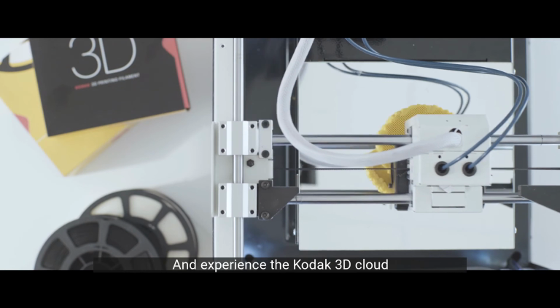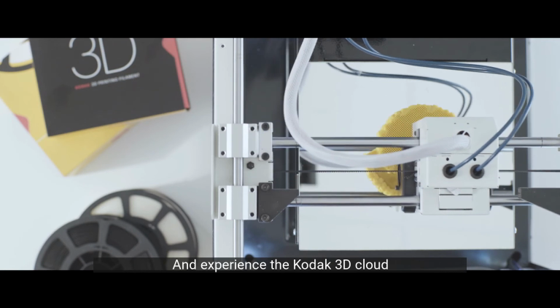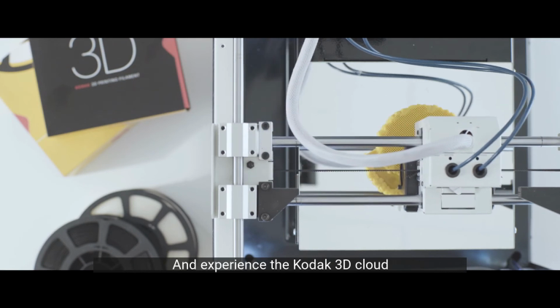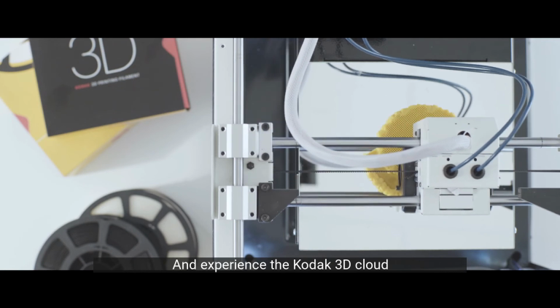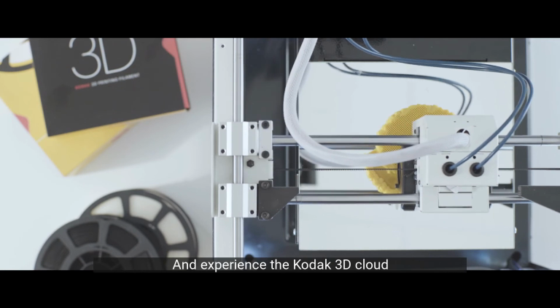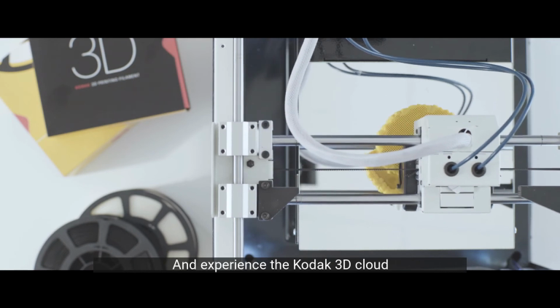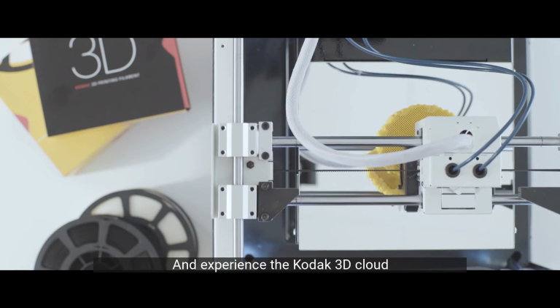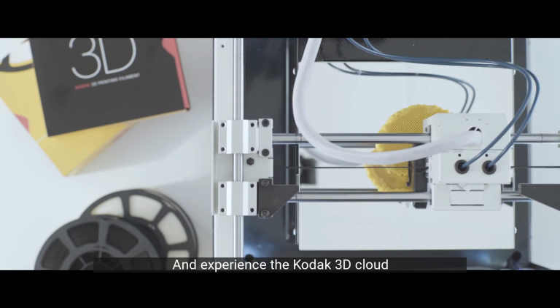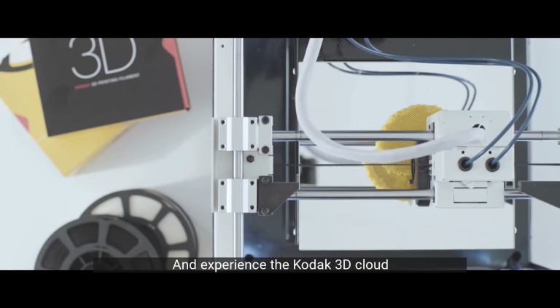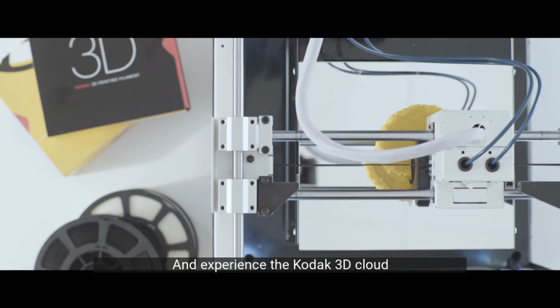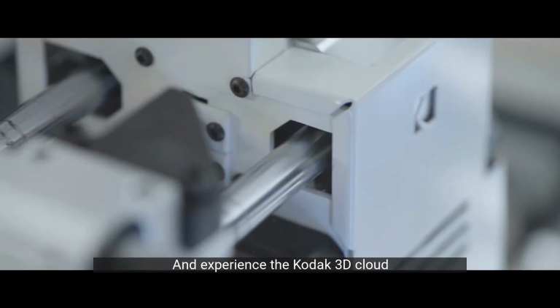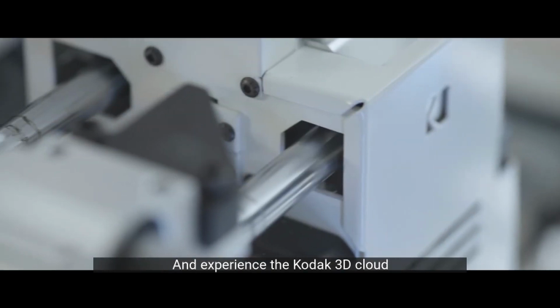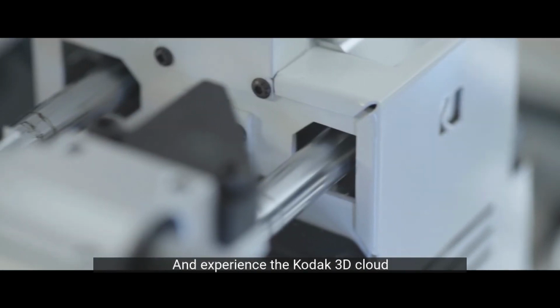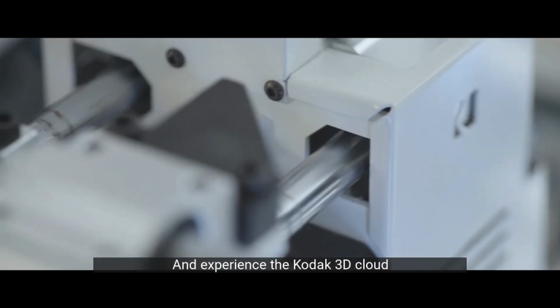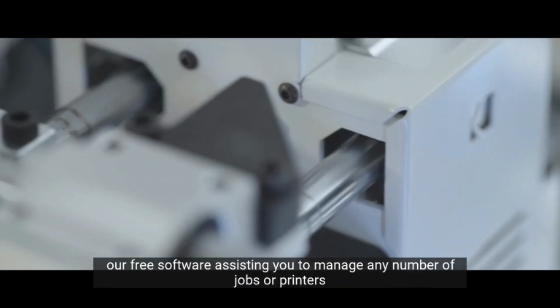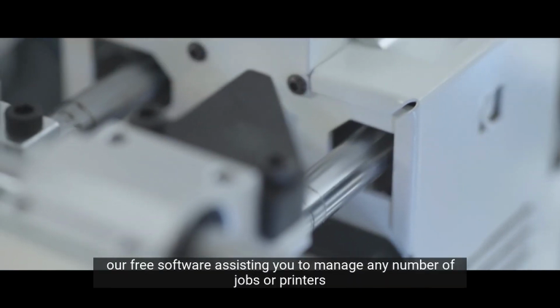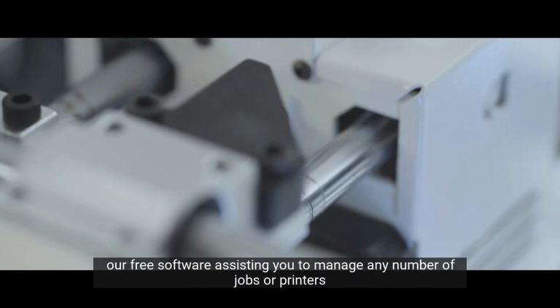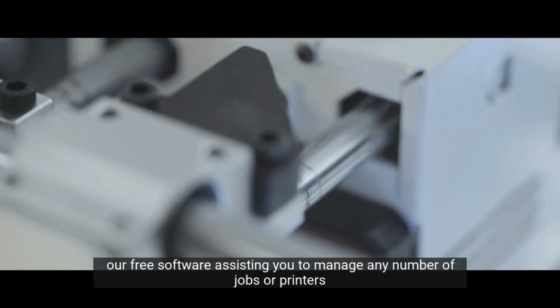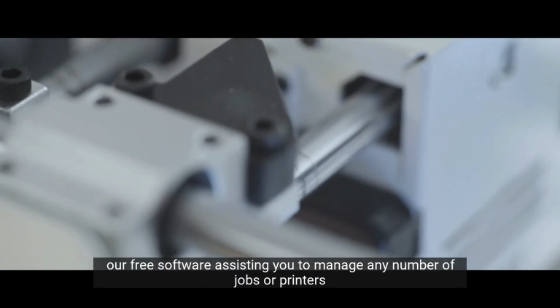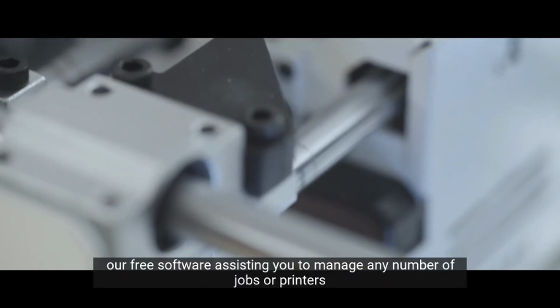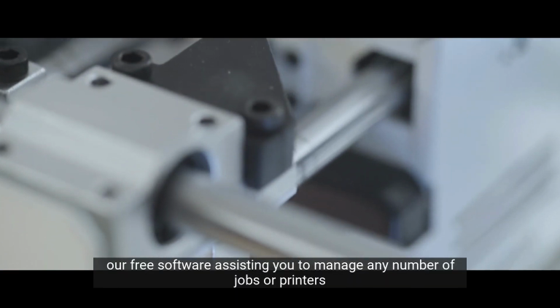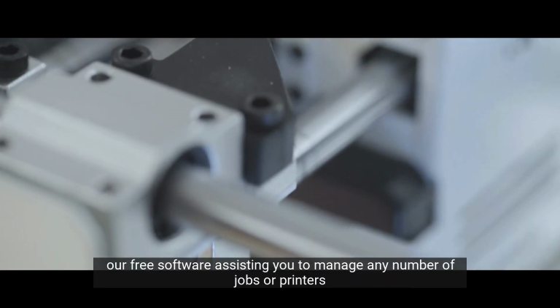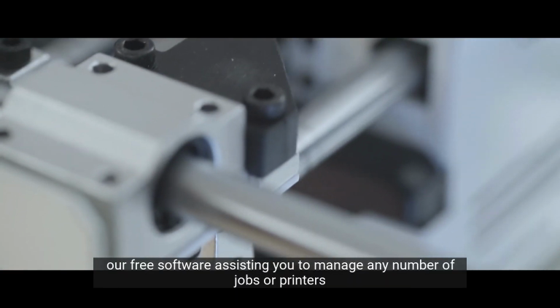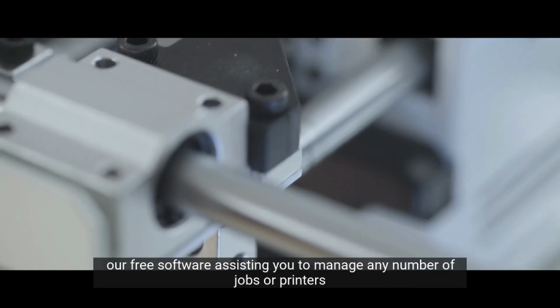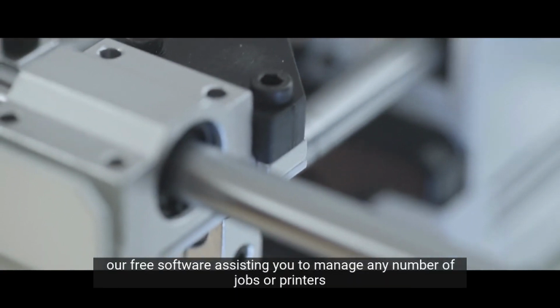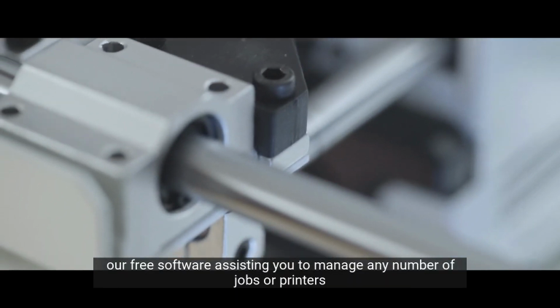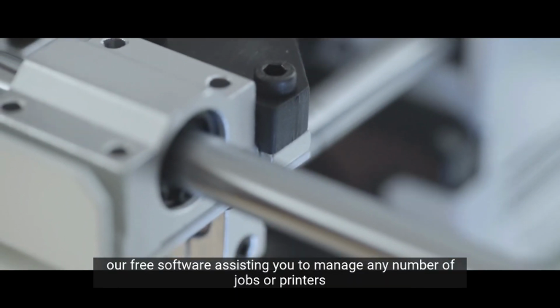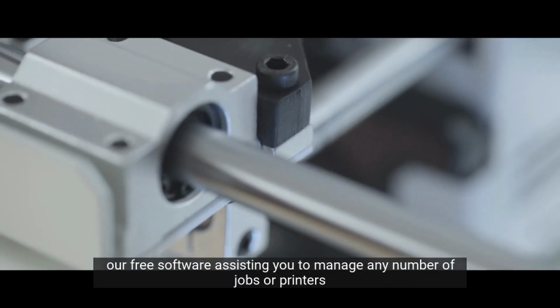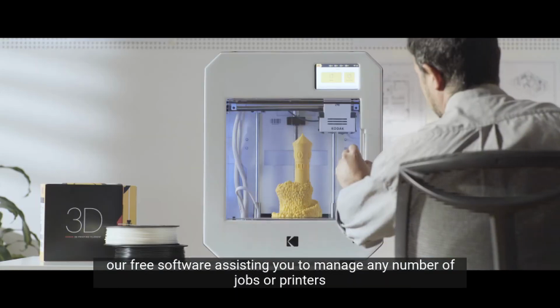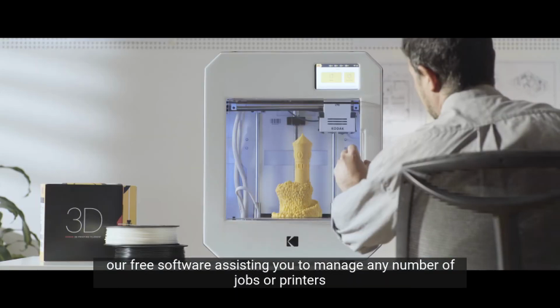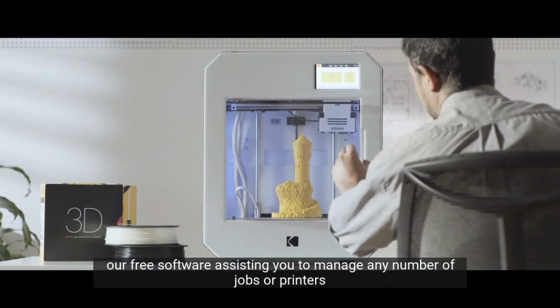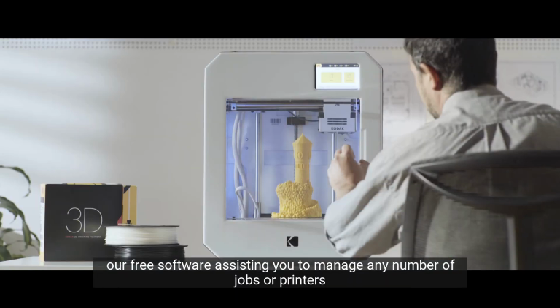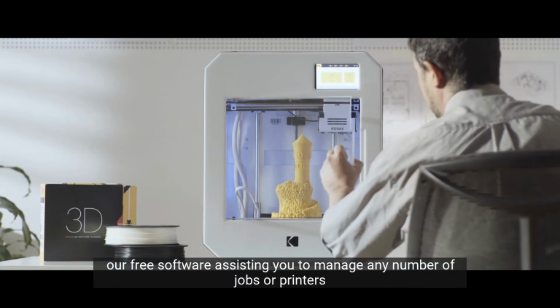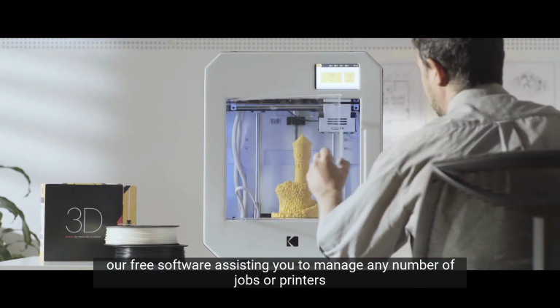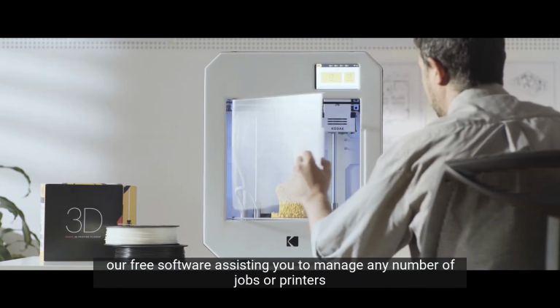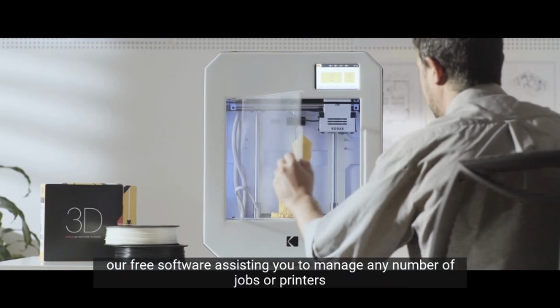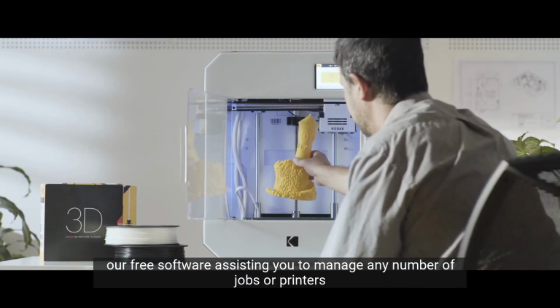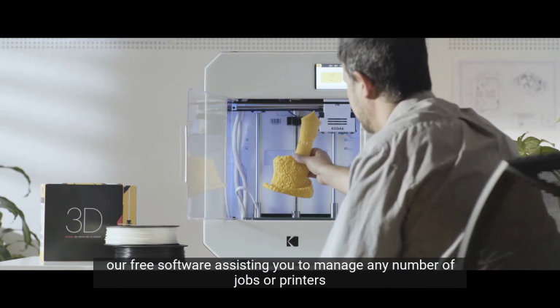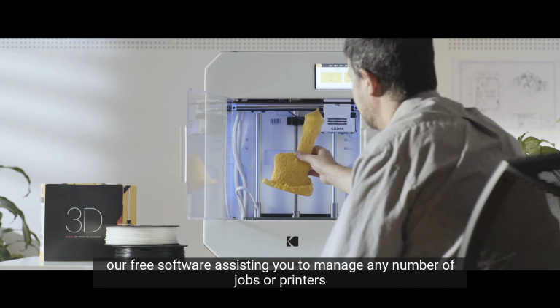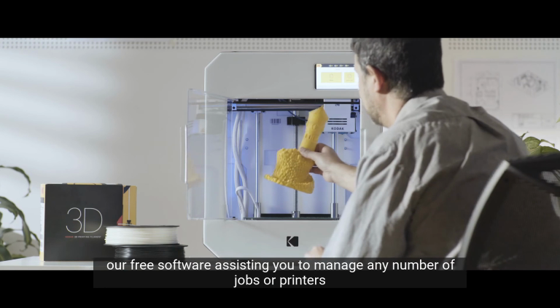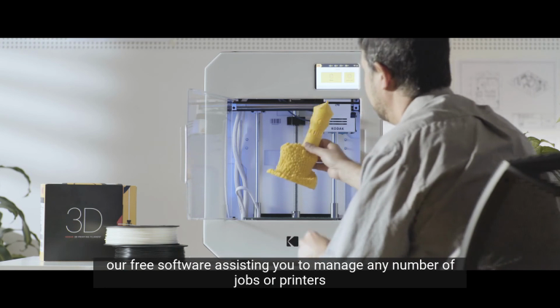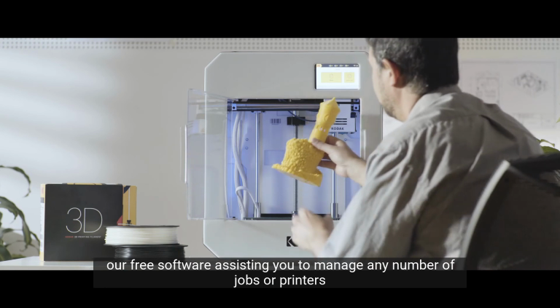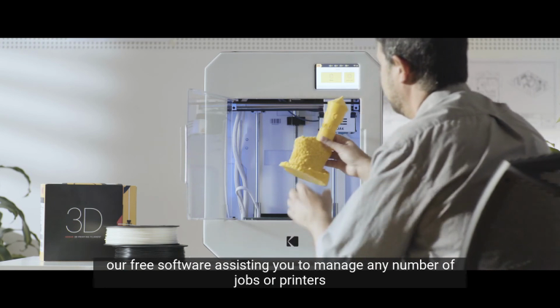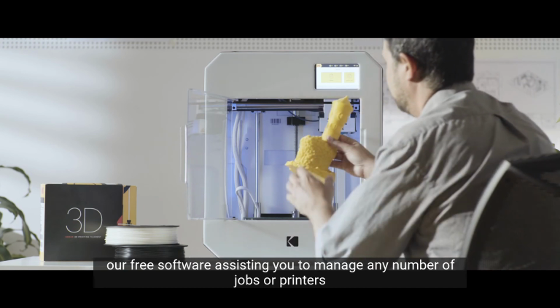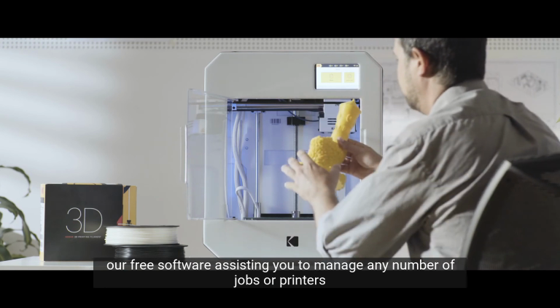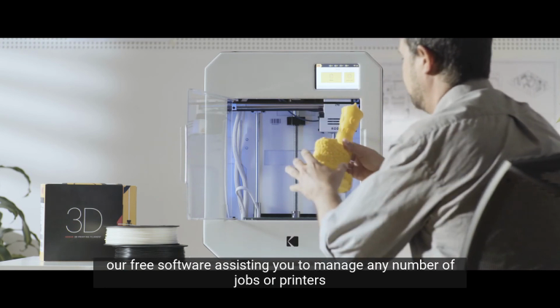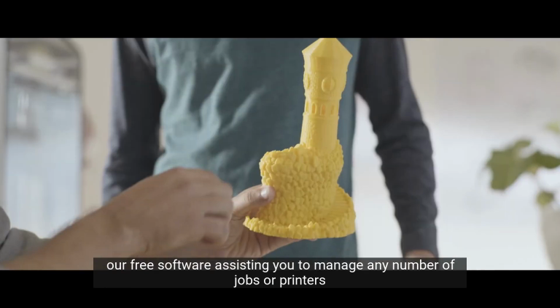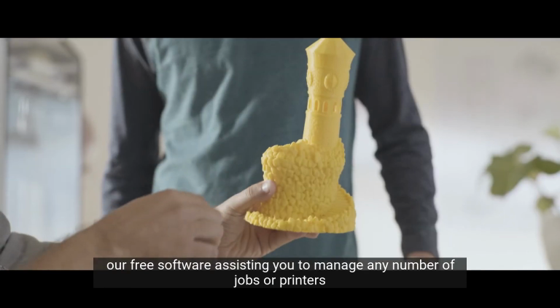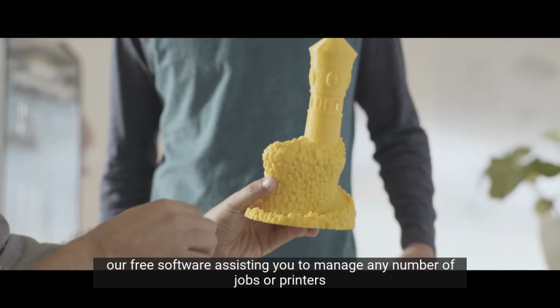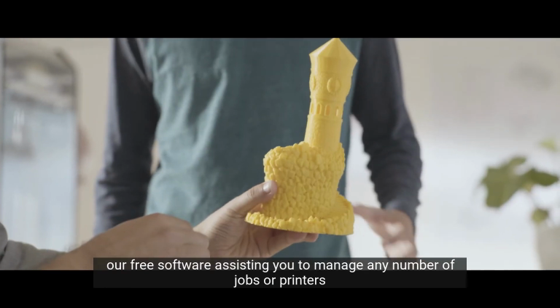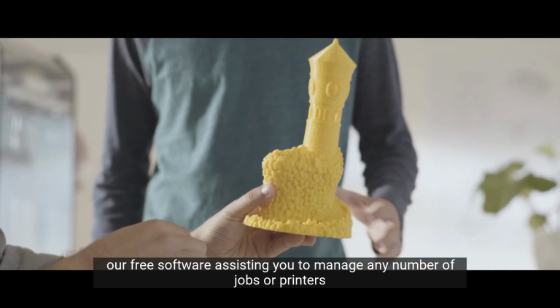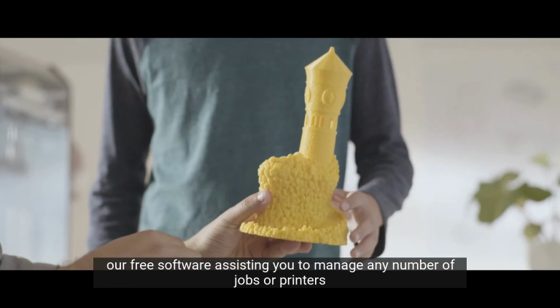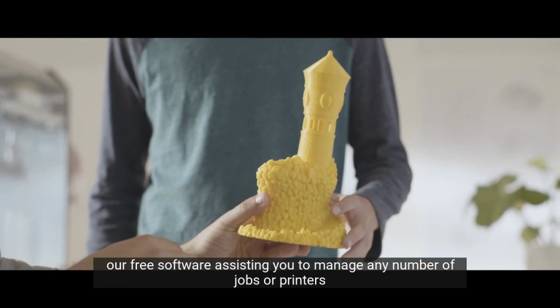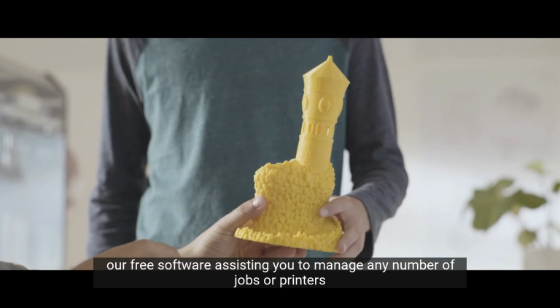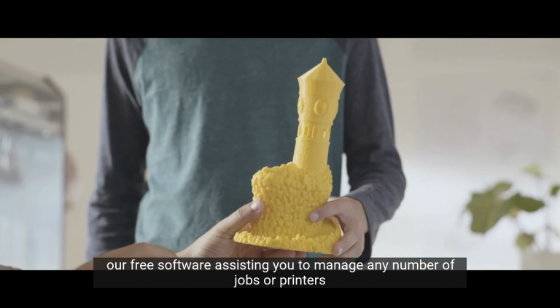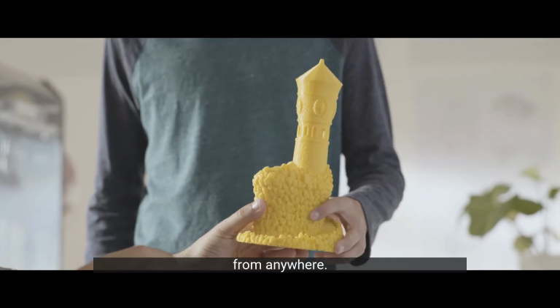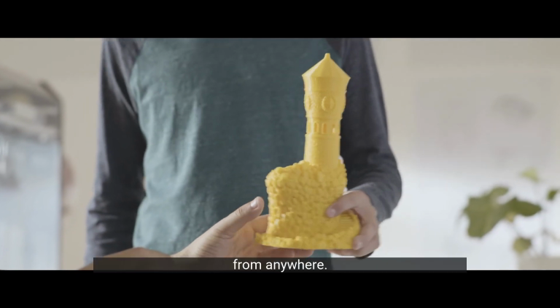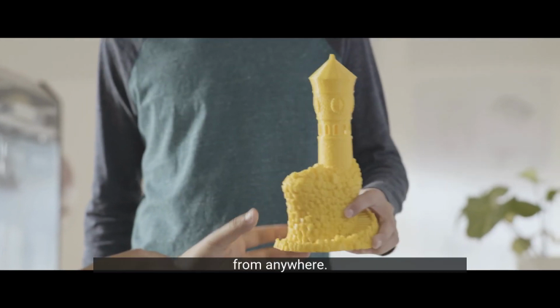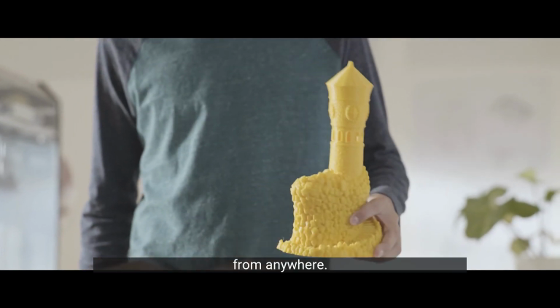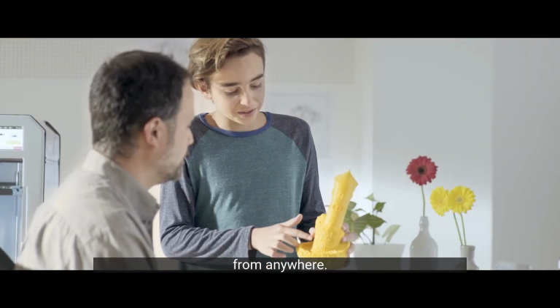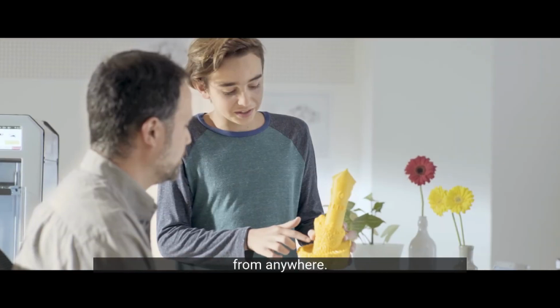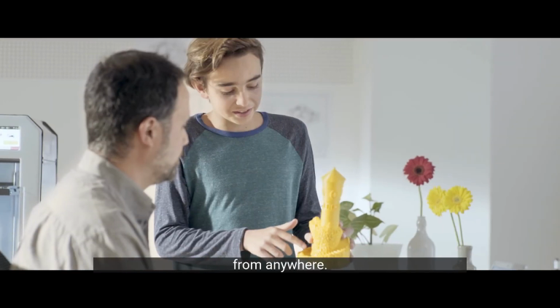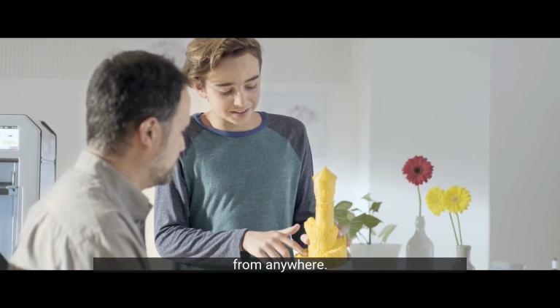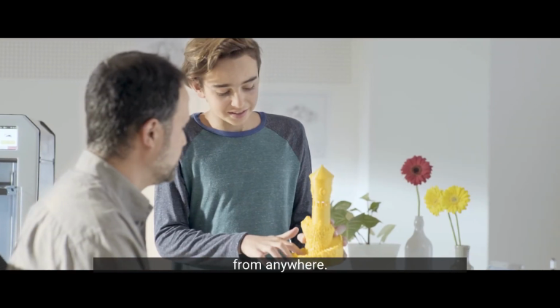Experience the Kodak 3D Cloud — our free software assisting you to manage any number of jobs or printers from anywhere.